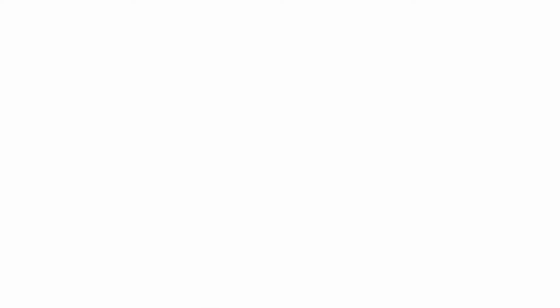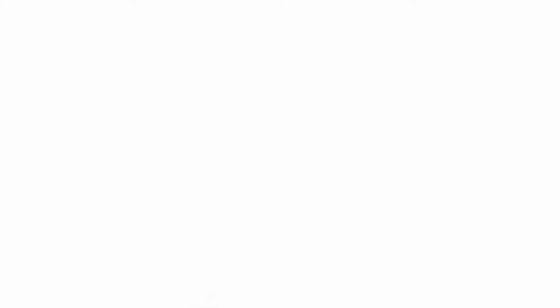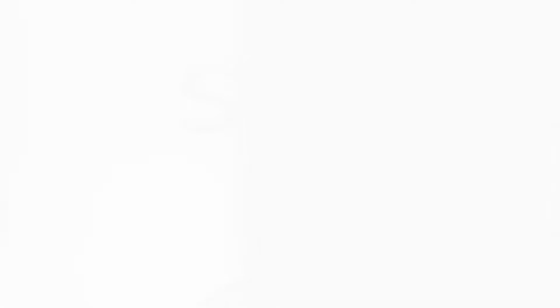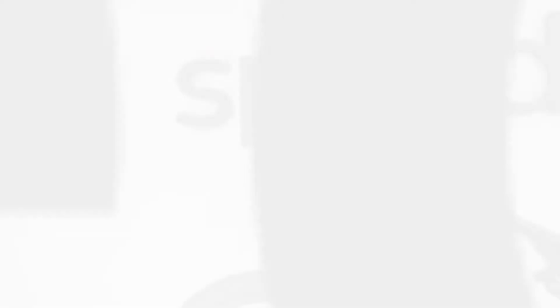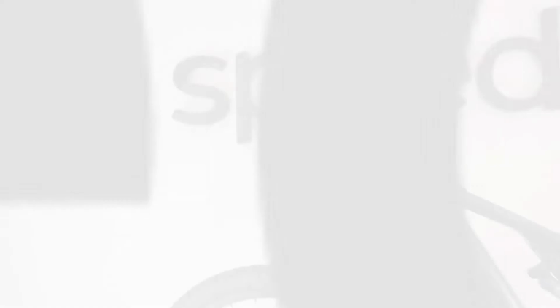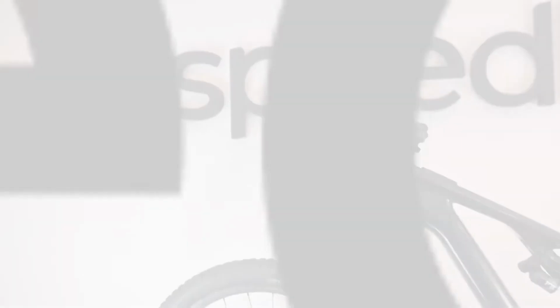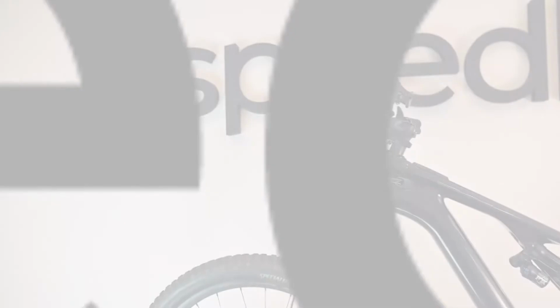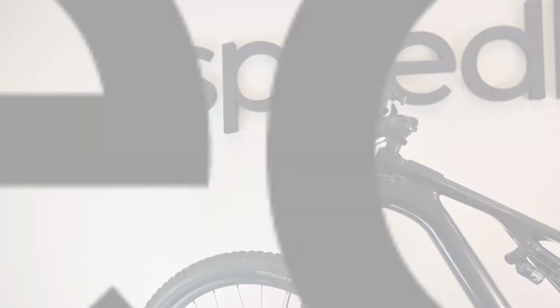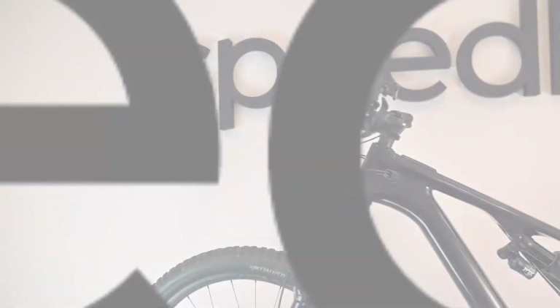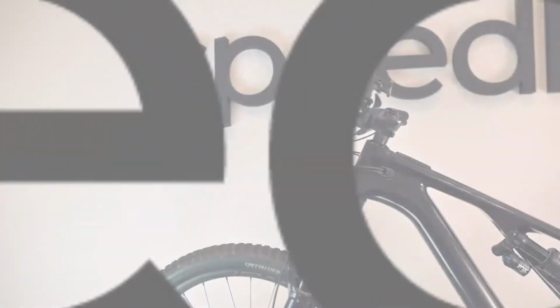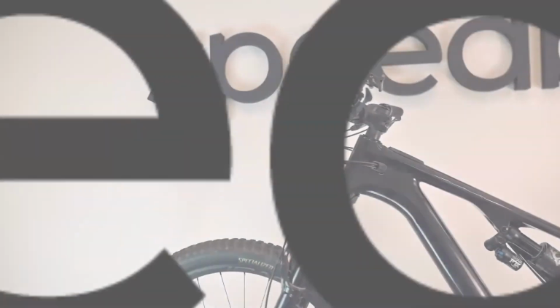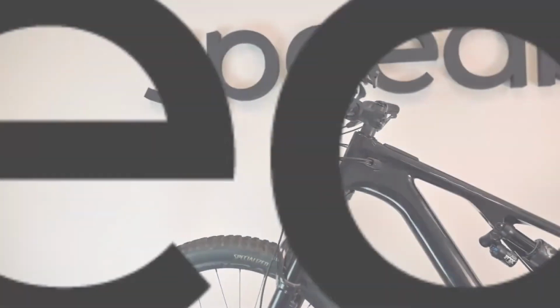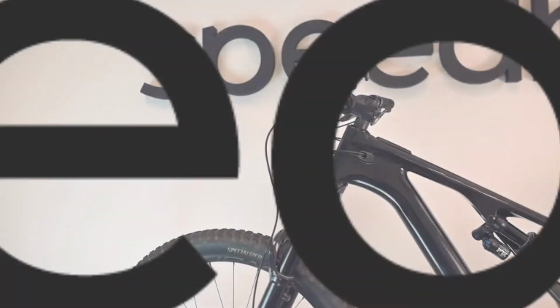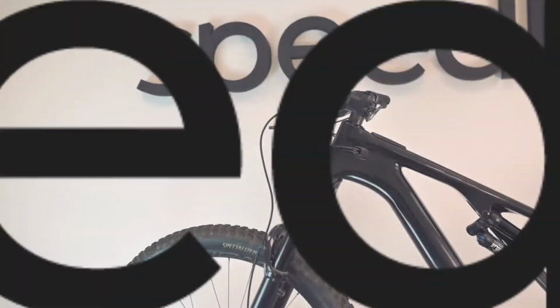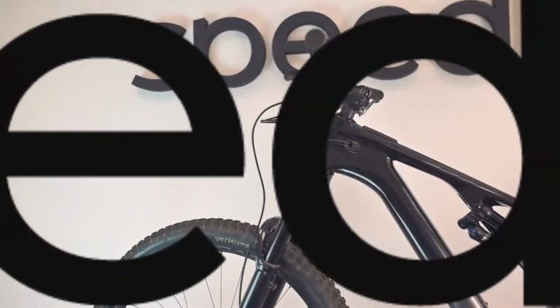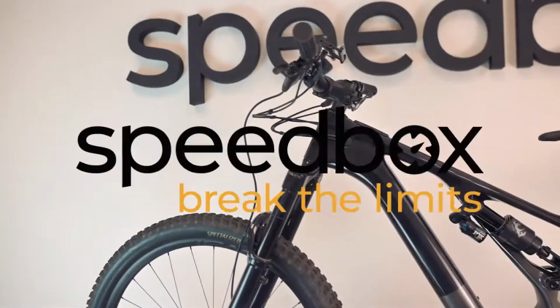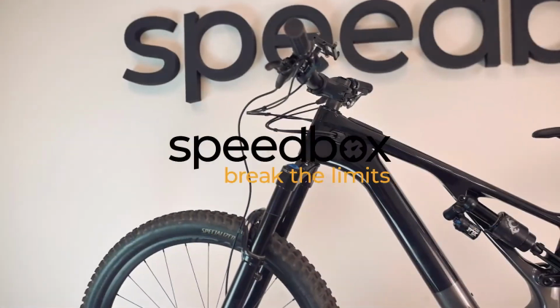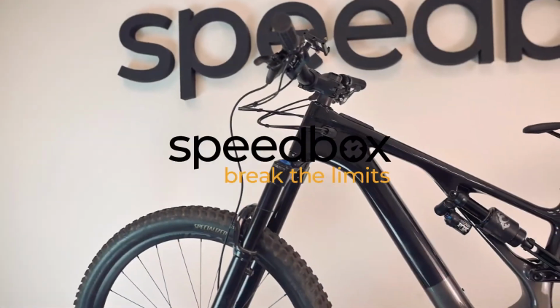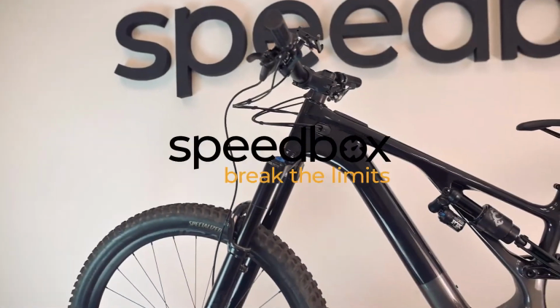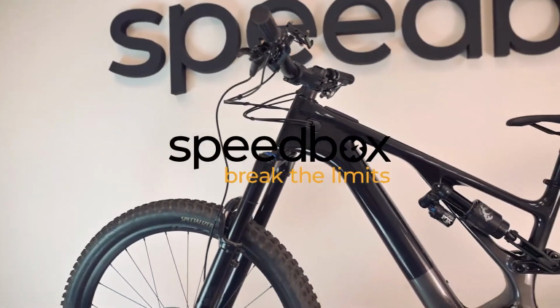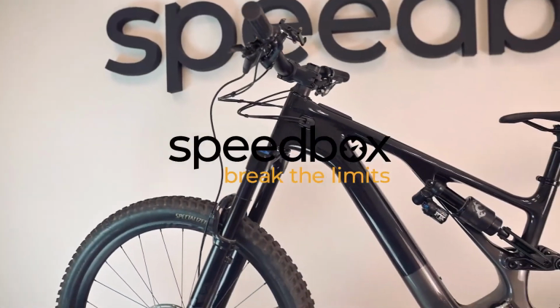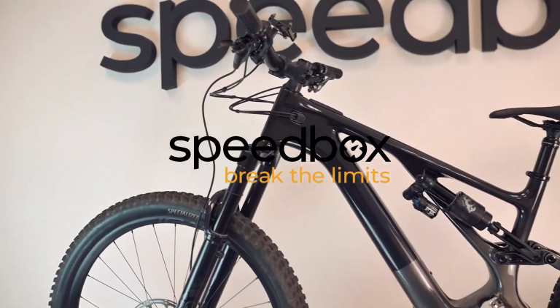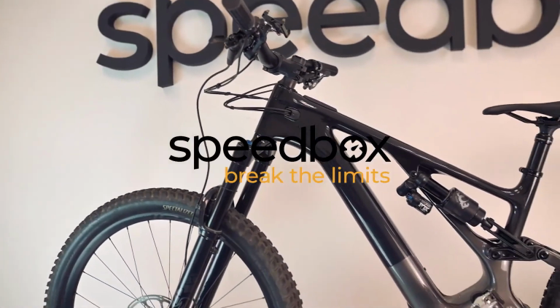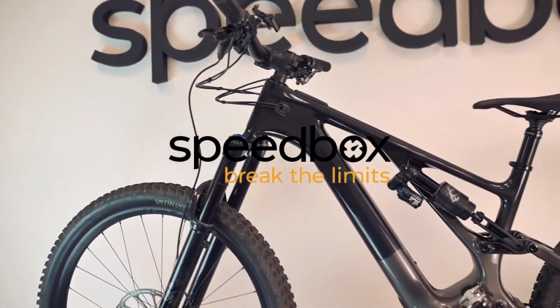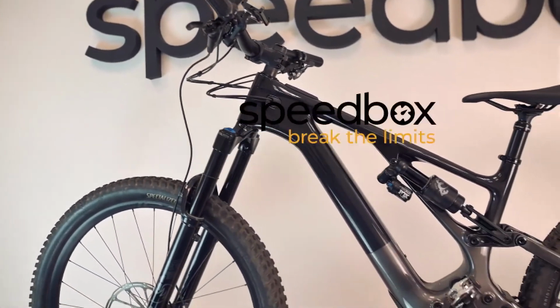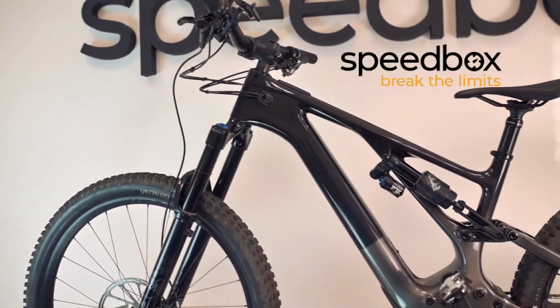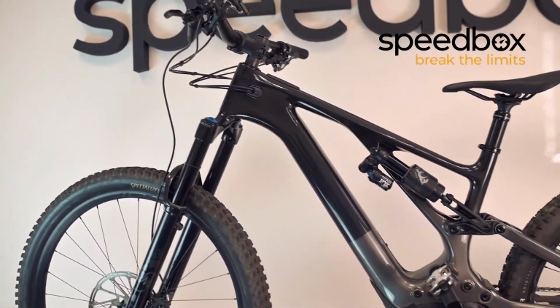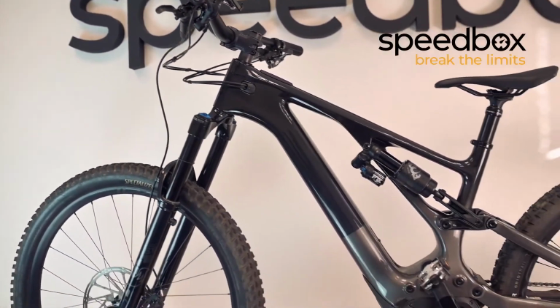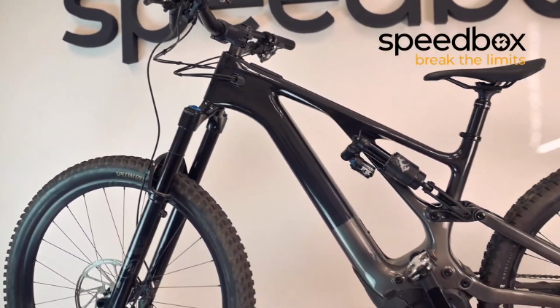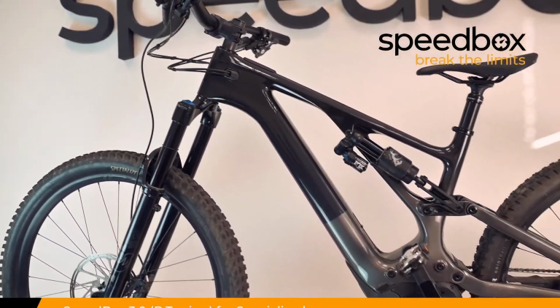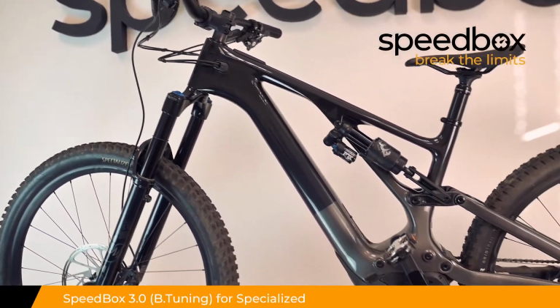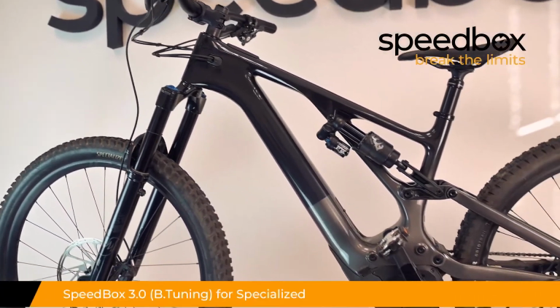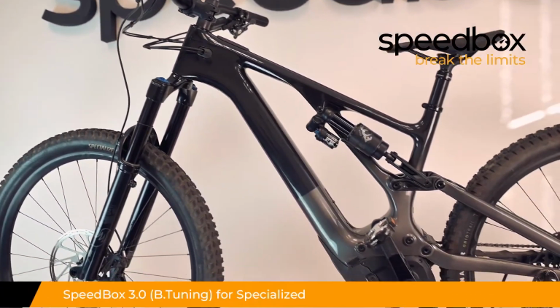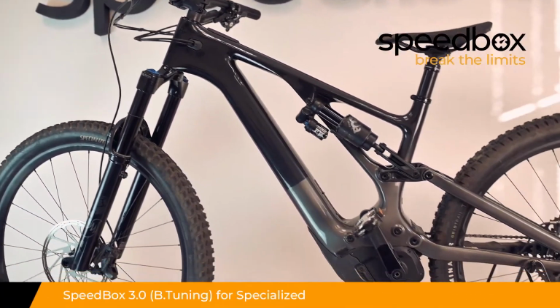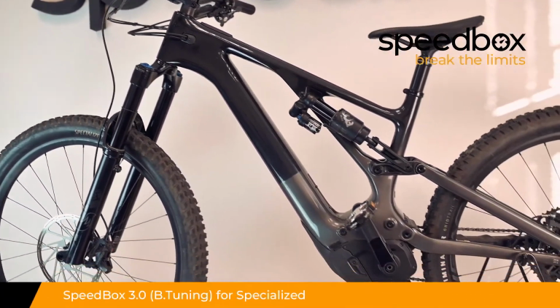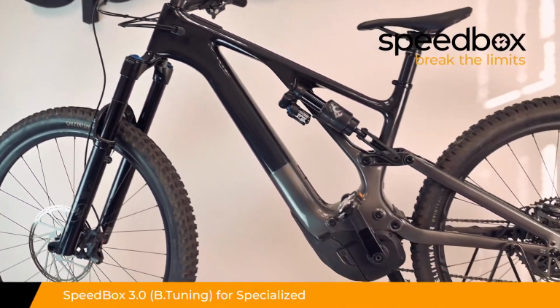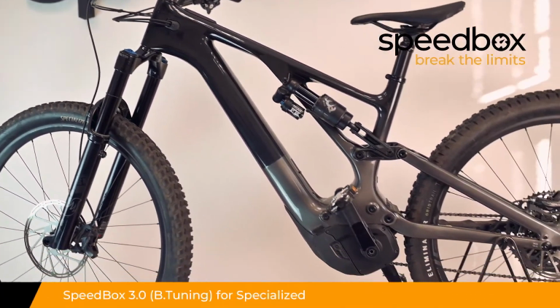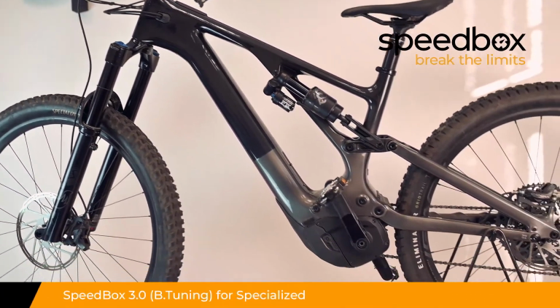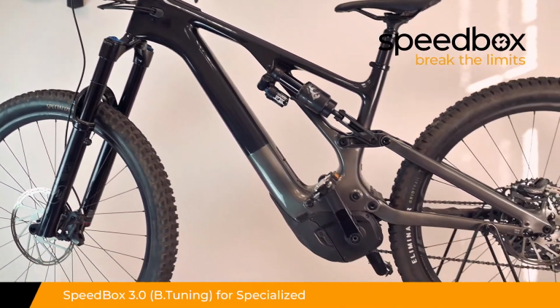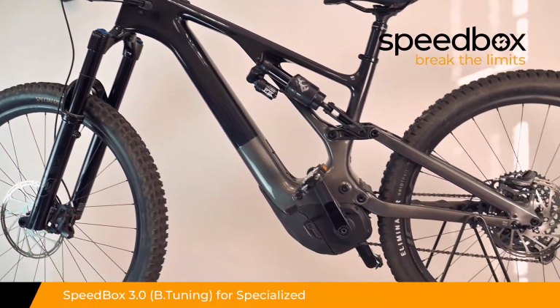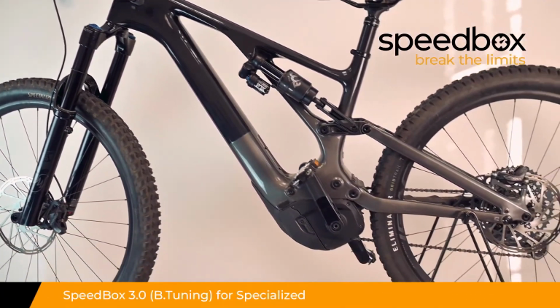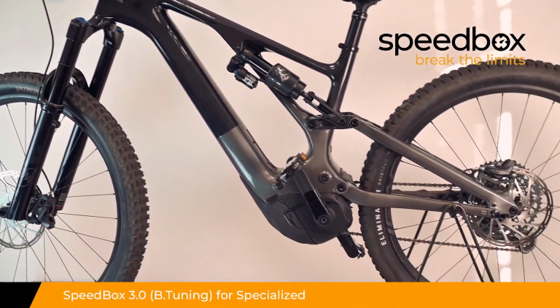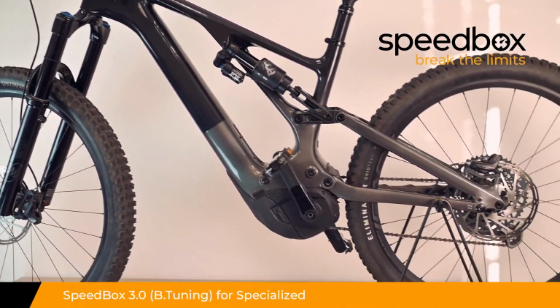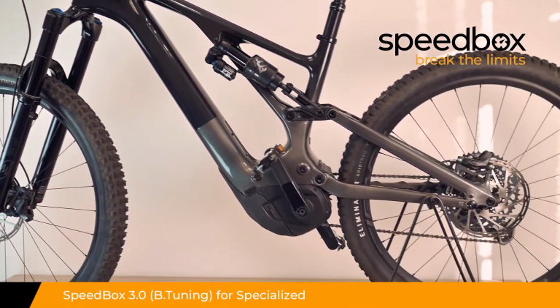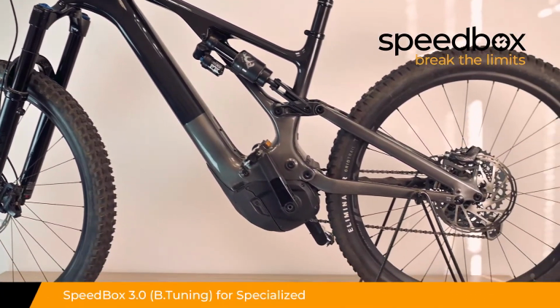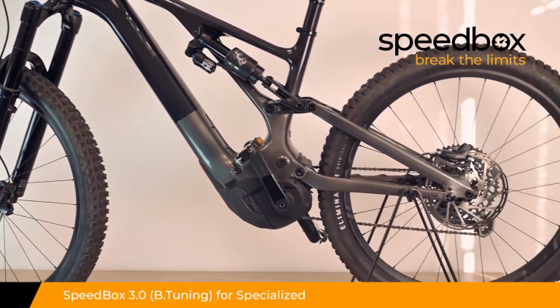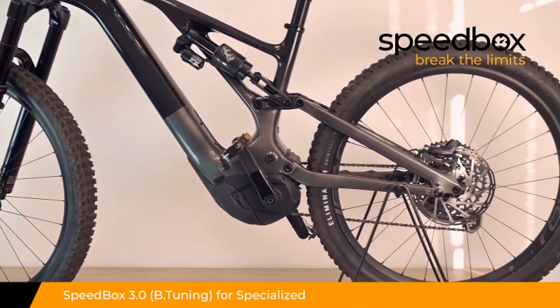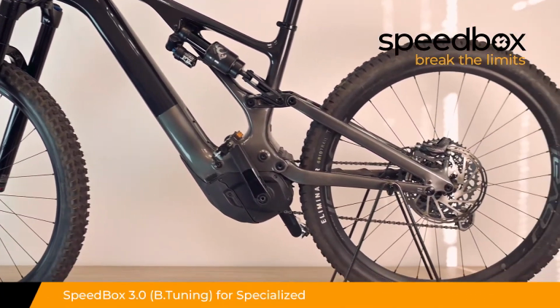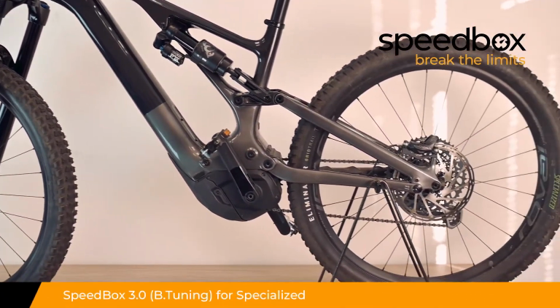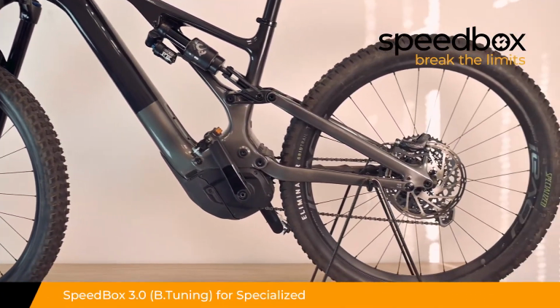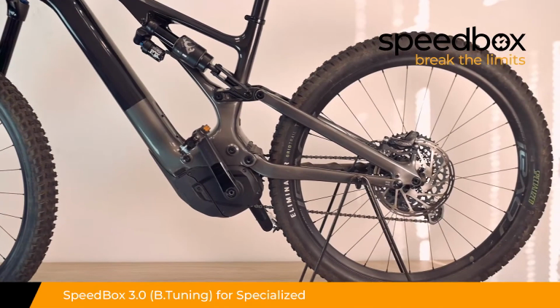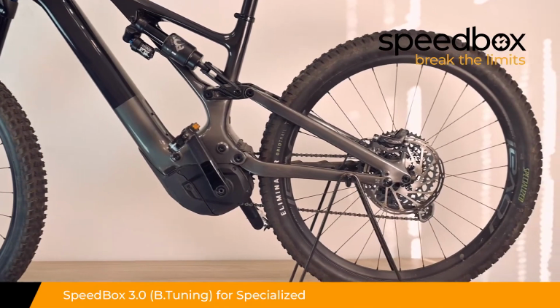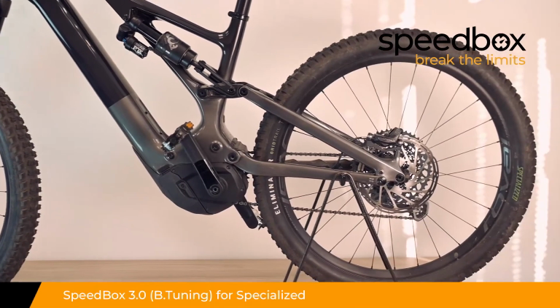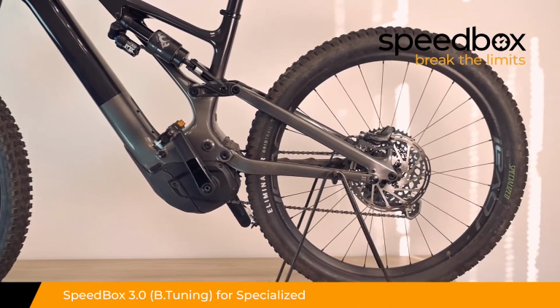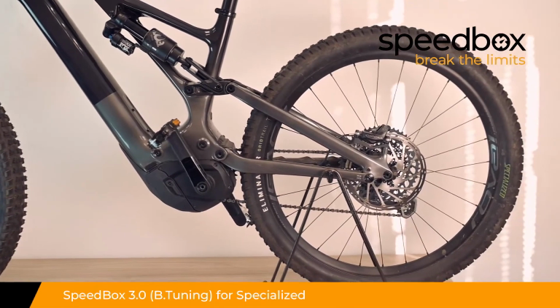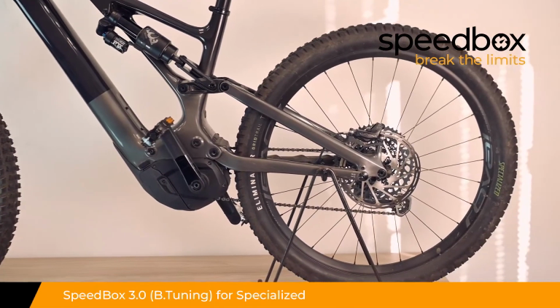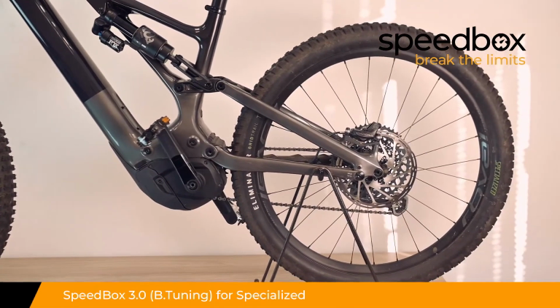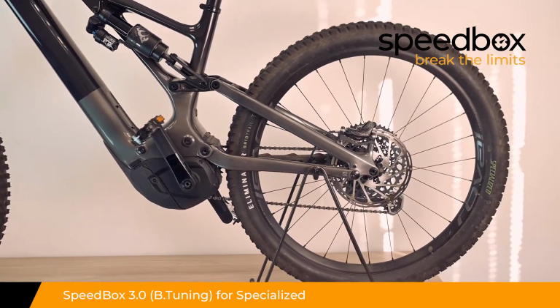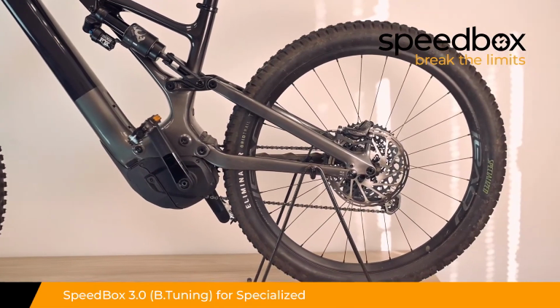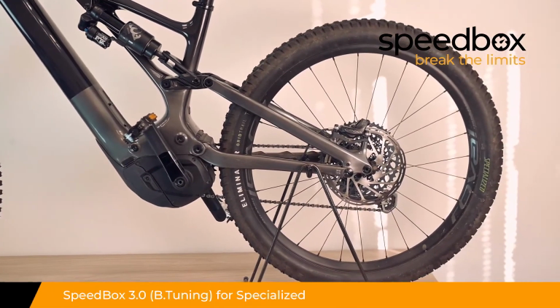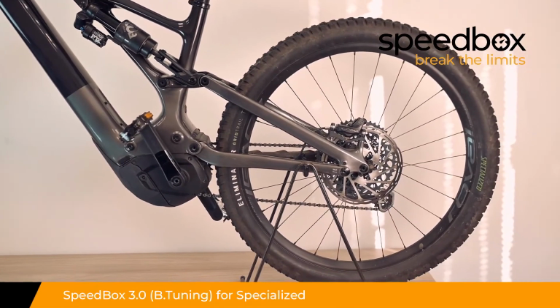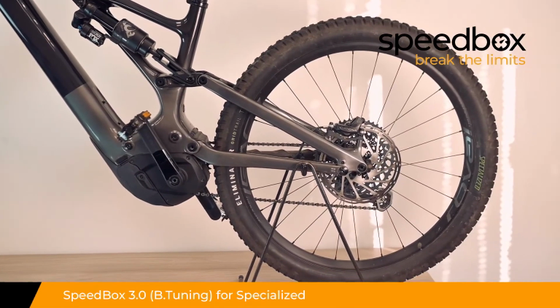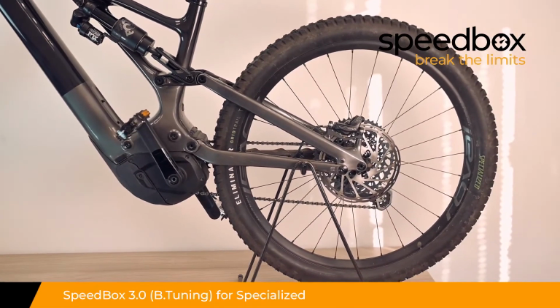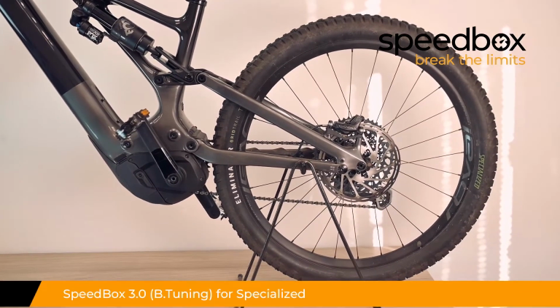Speedbox. Break the limits. Speedbox 3.0 for Specialized, optionally with B-tuning.